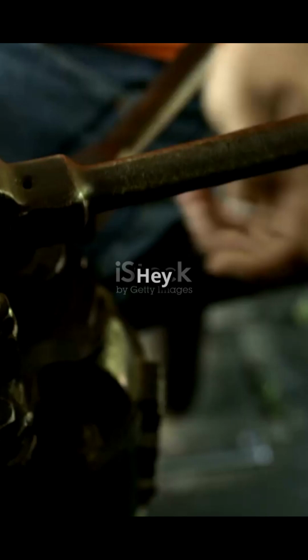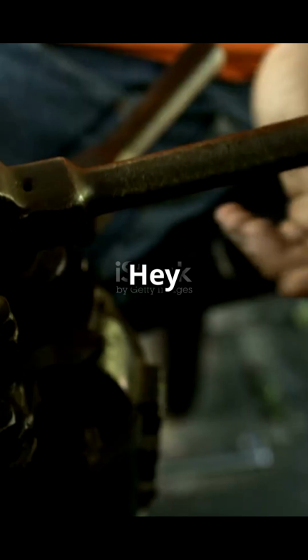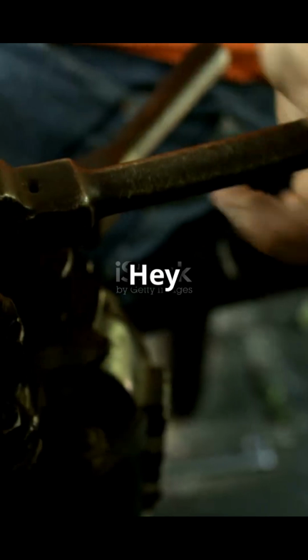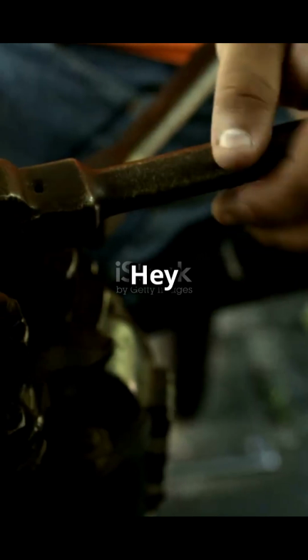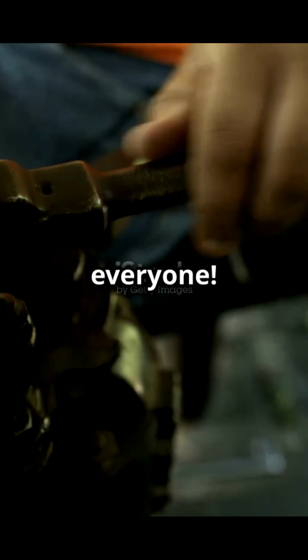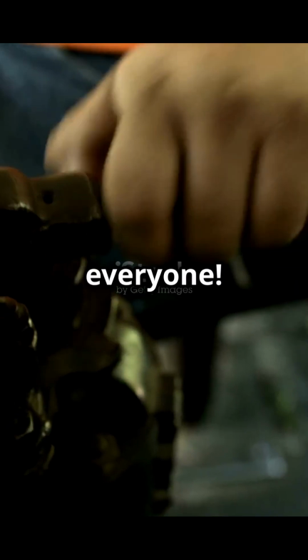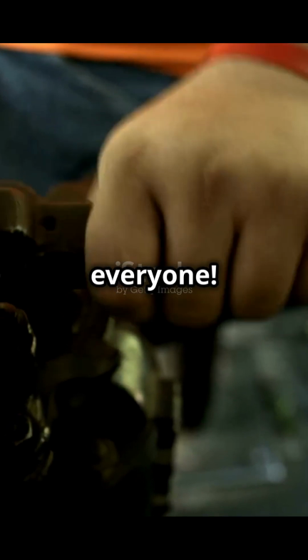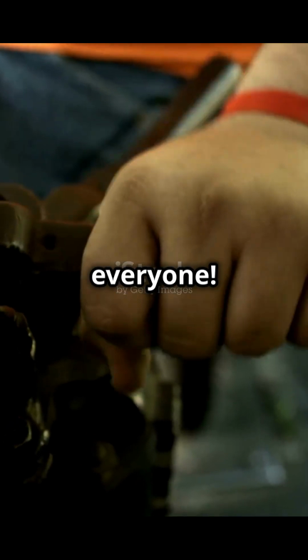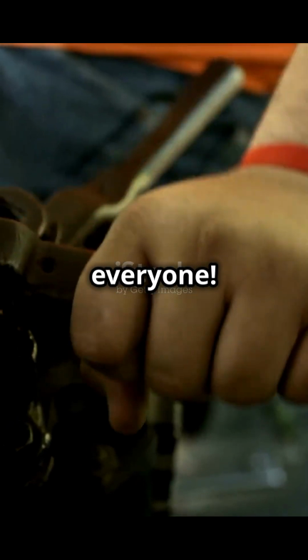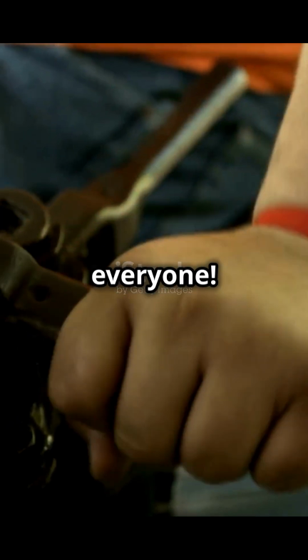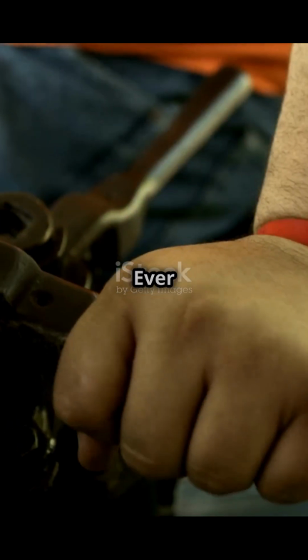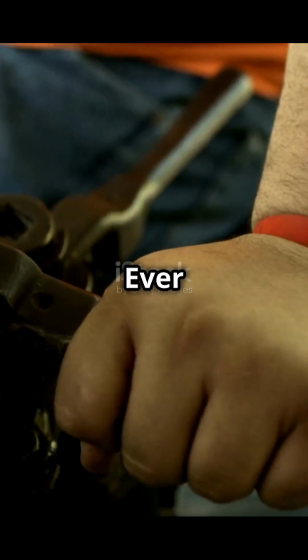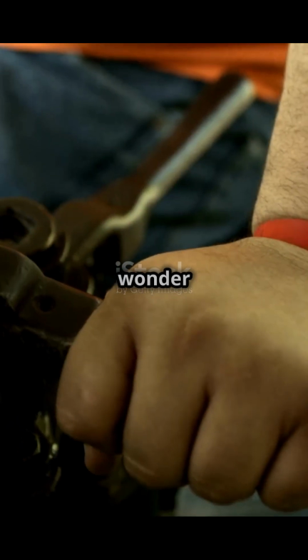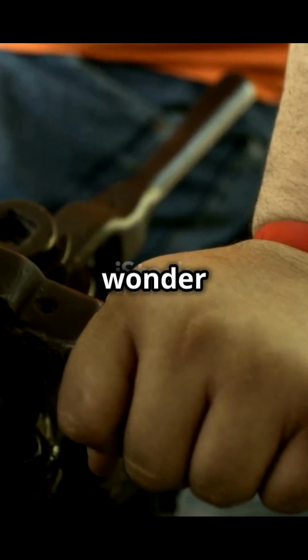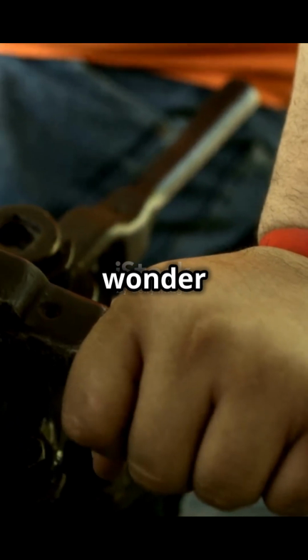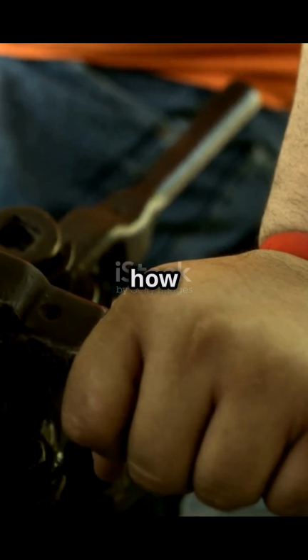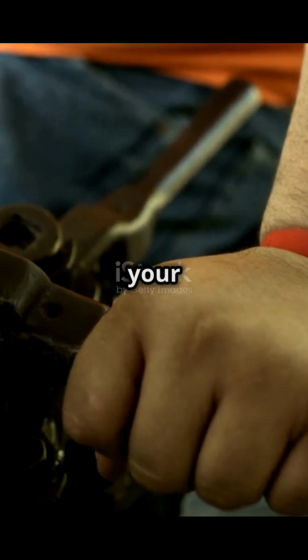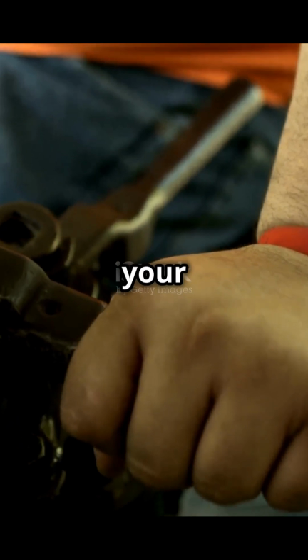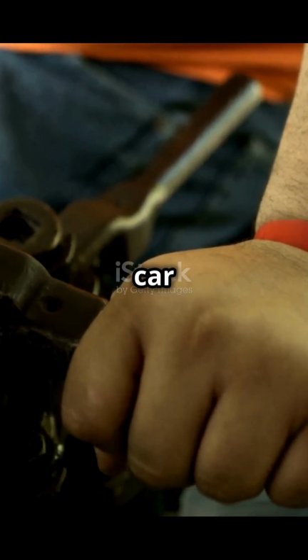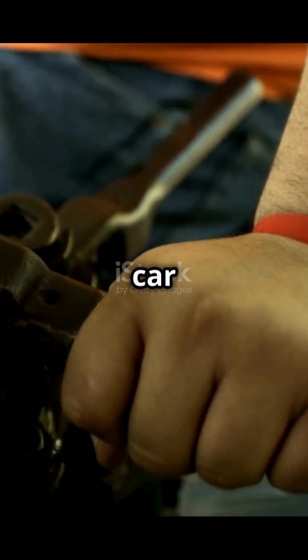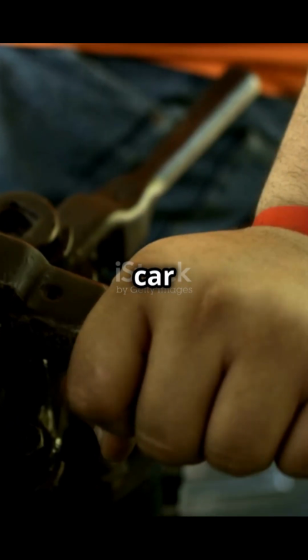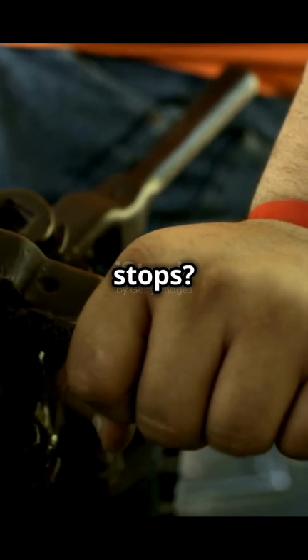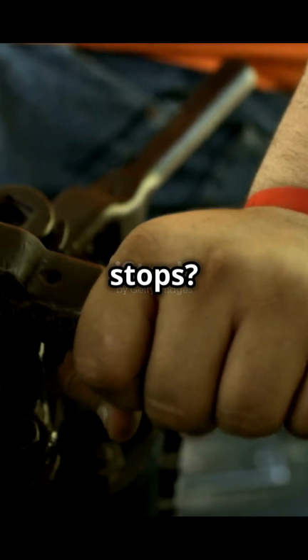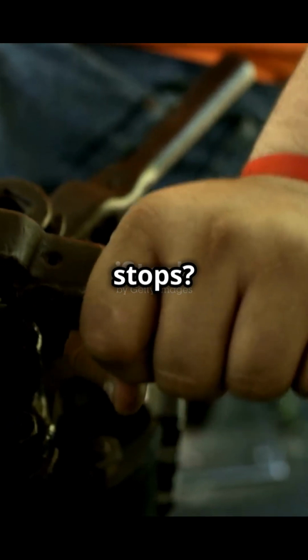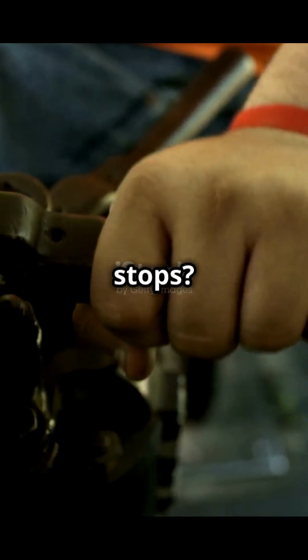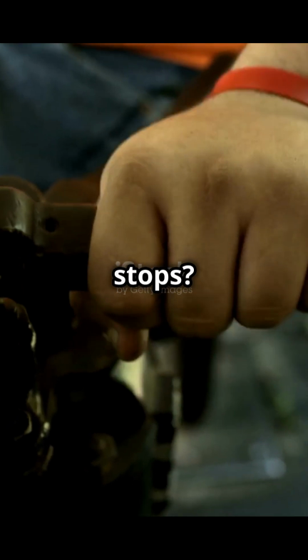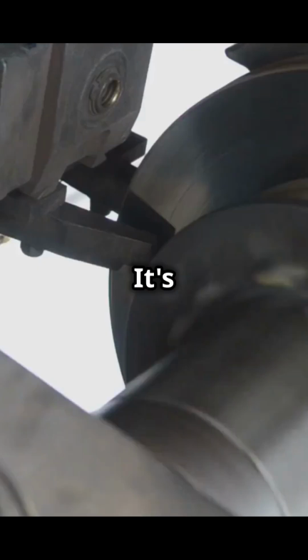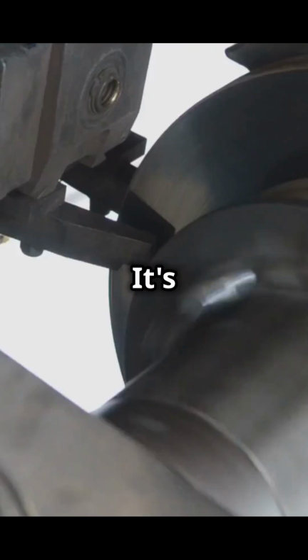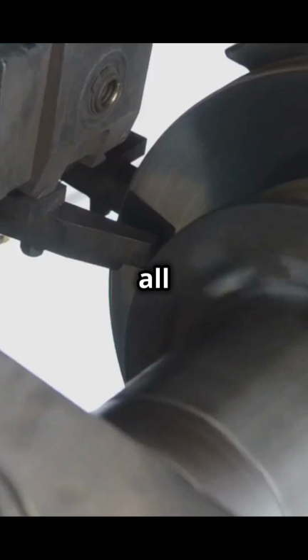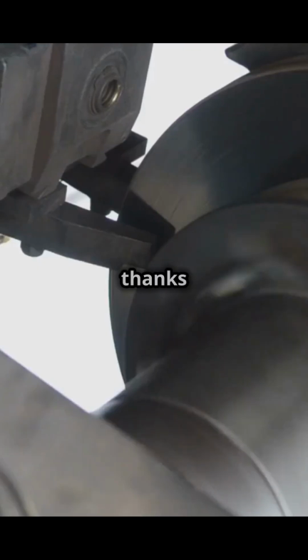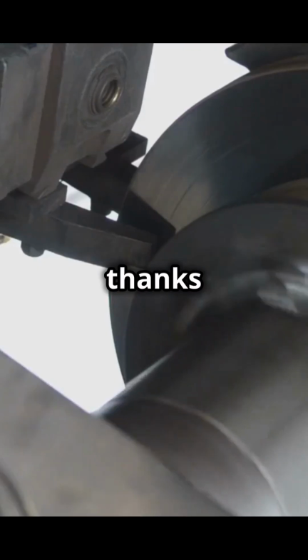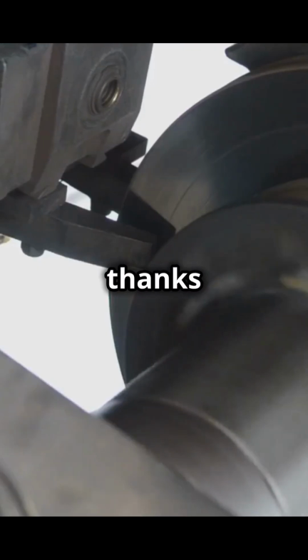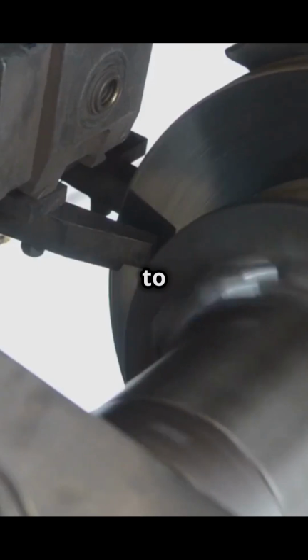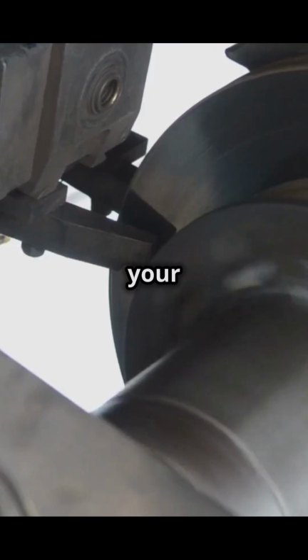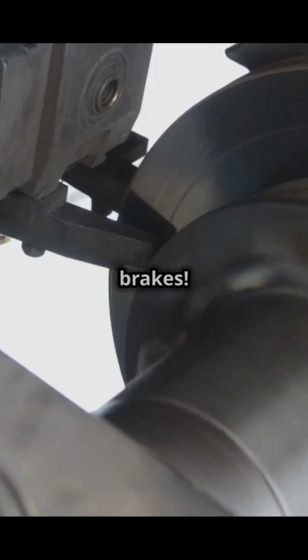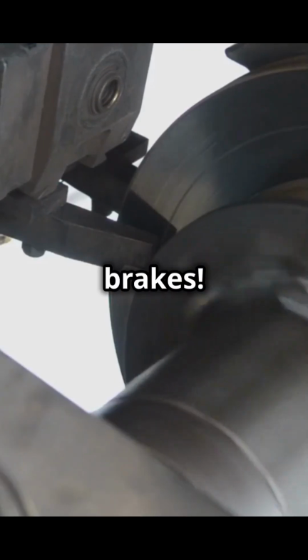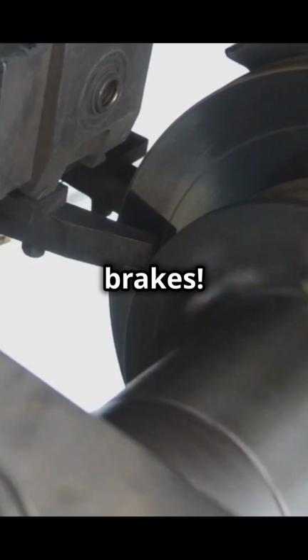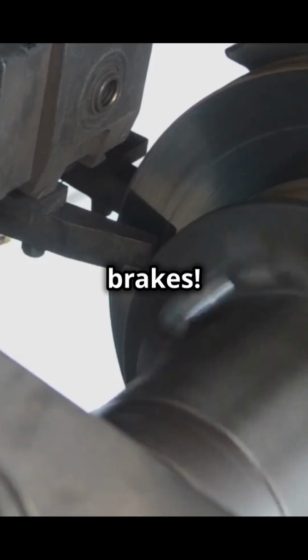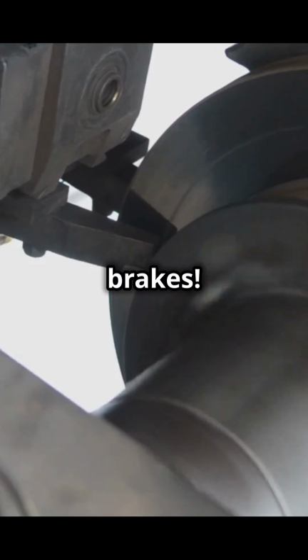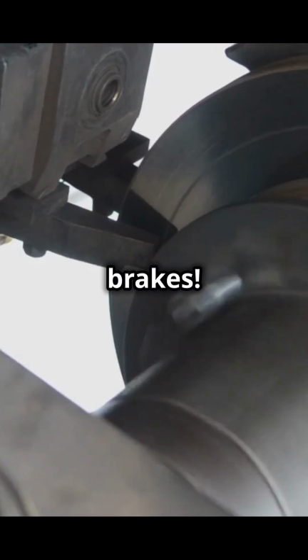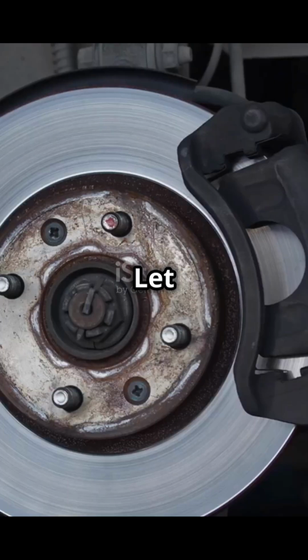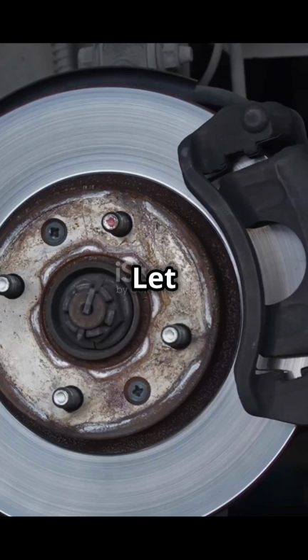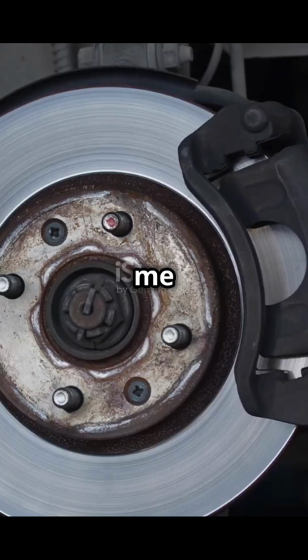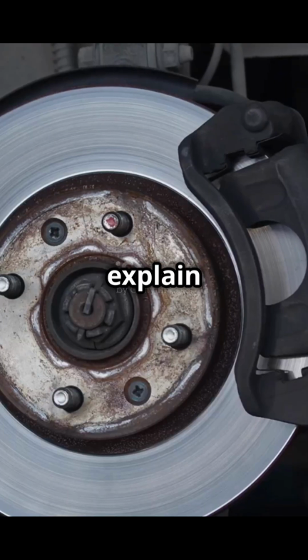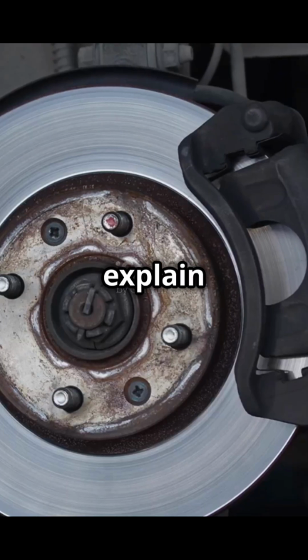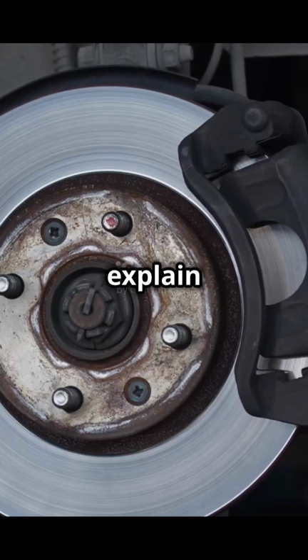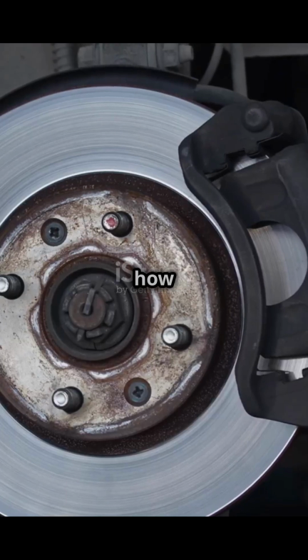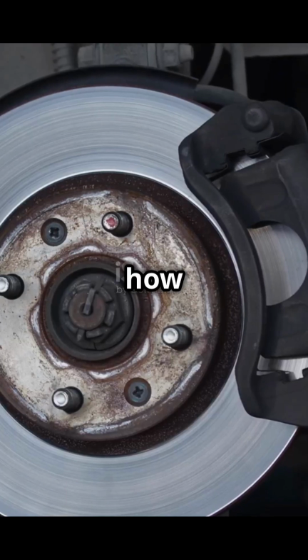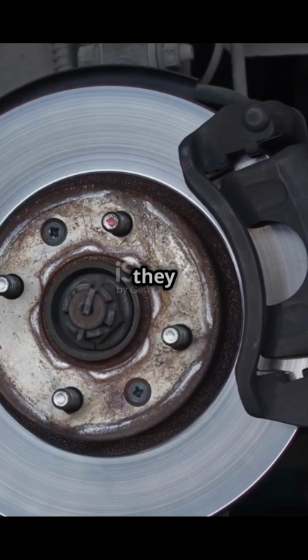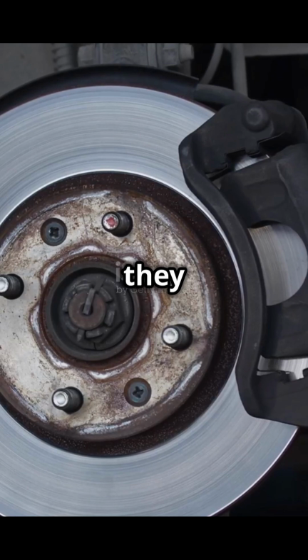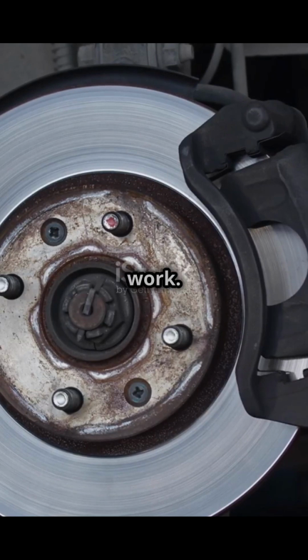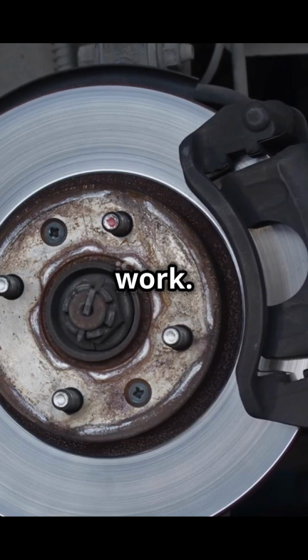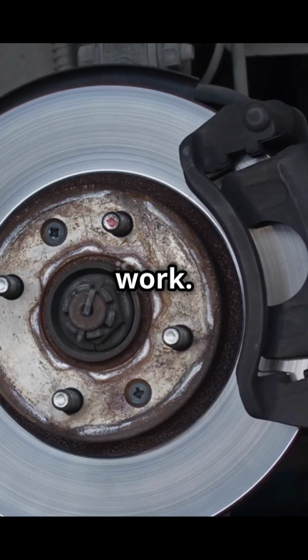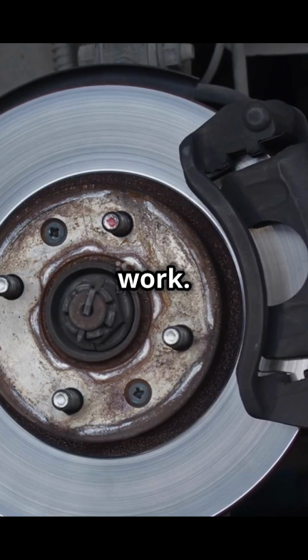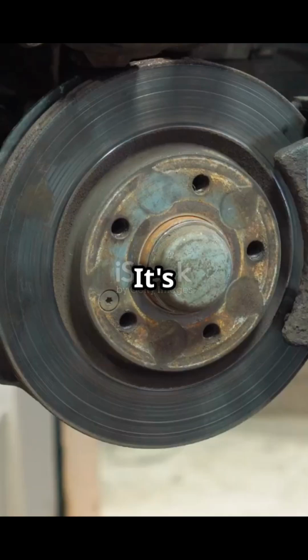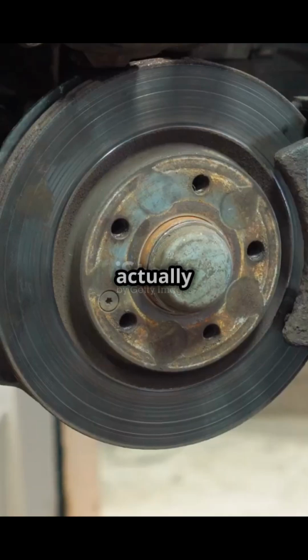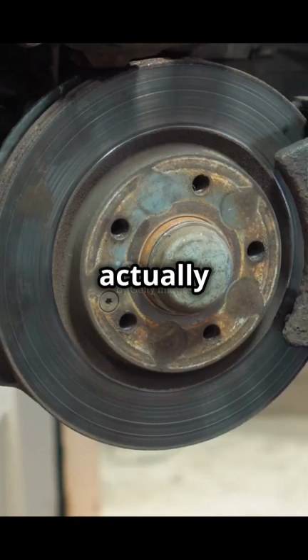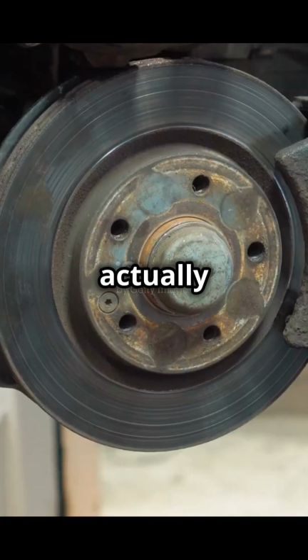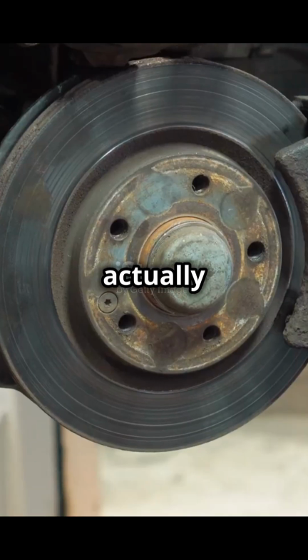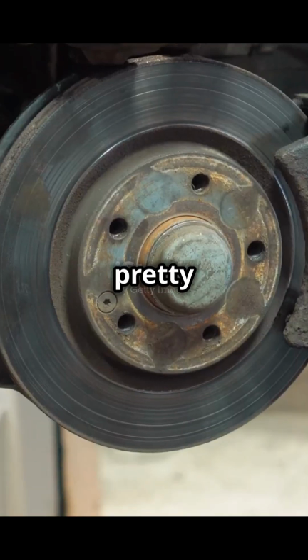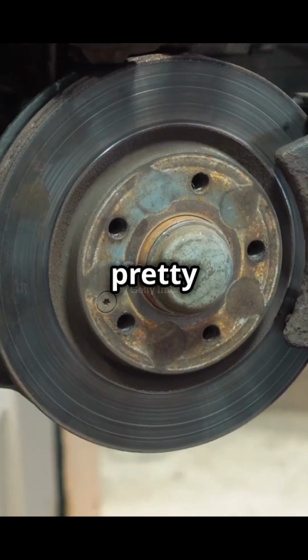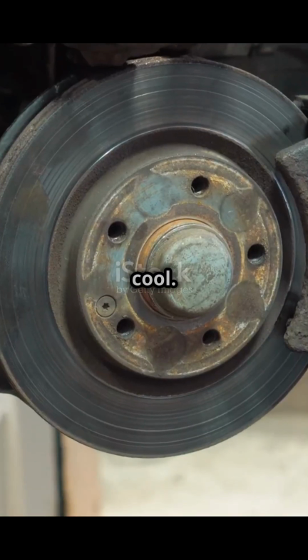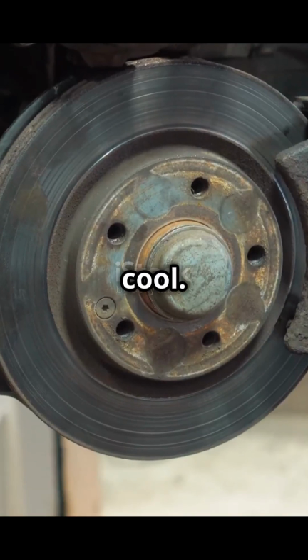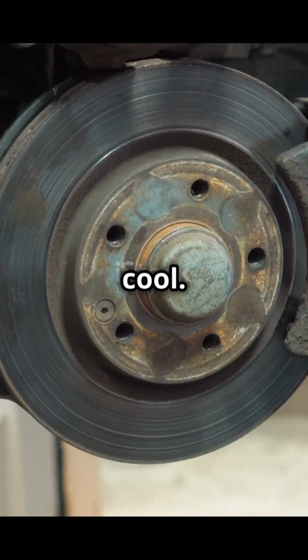Hey everyone. Ever wonder how your car stops? It's all thanks to your brakes. Let me explain how they work. It's actually pretty cool.